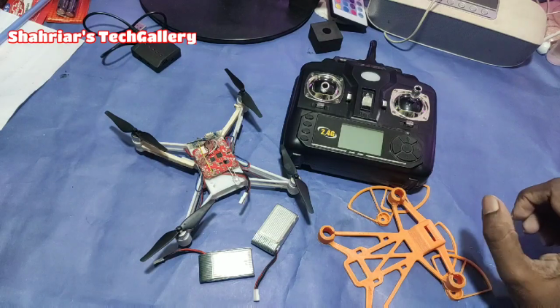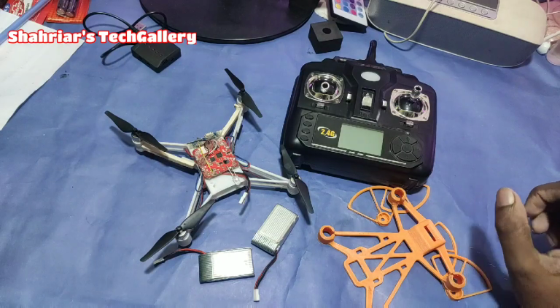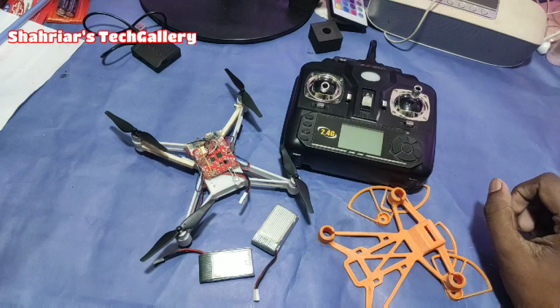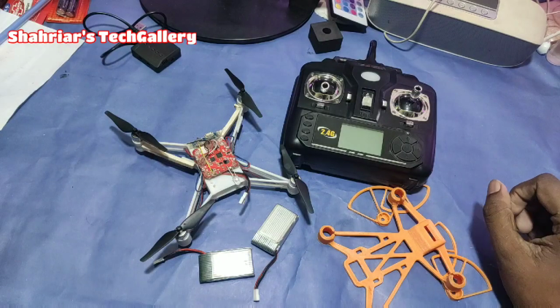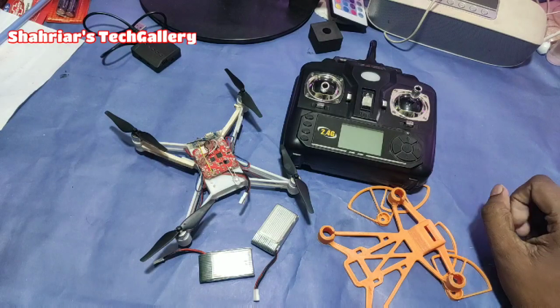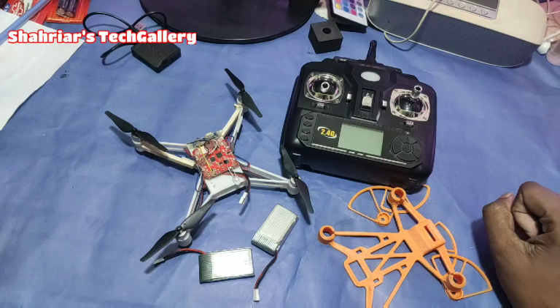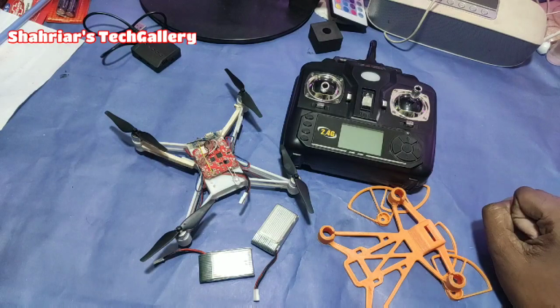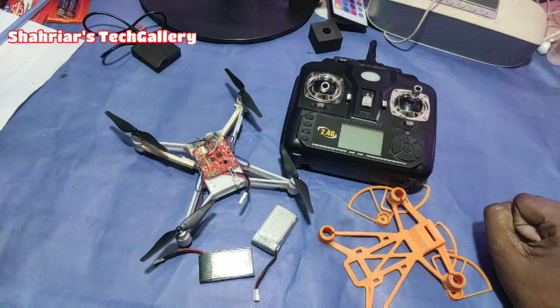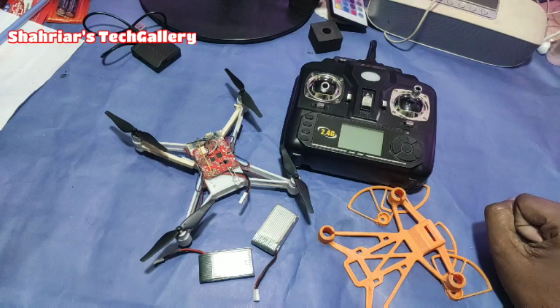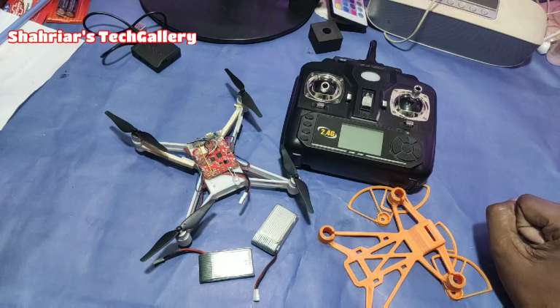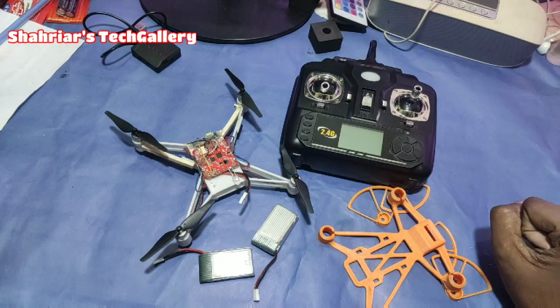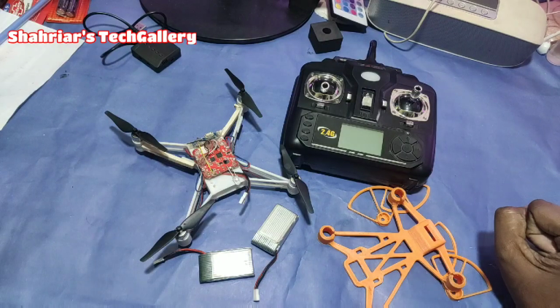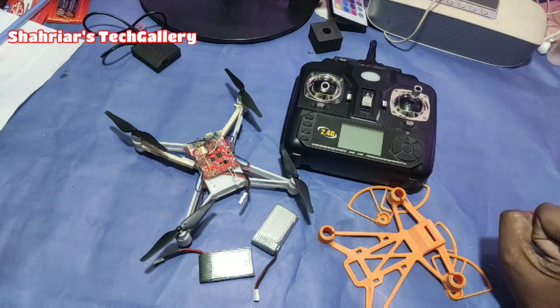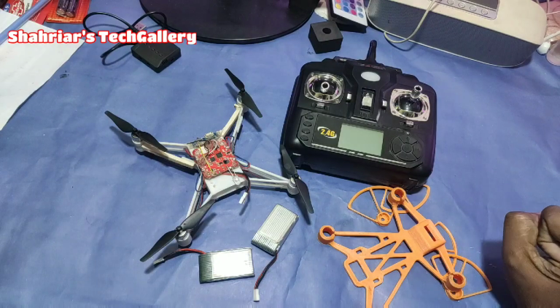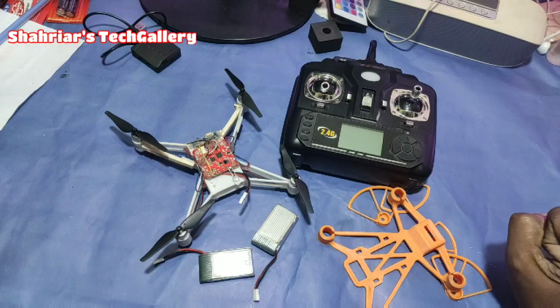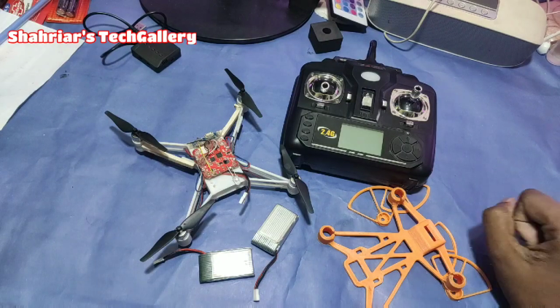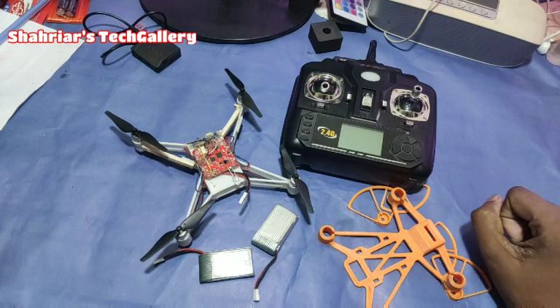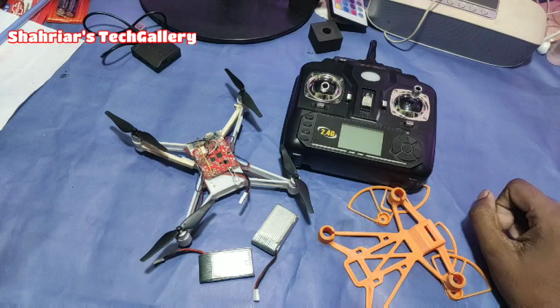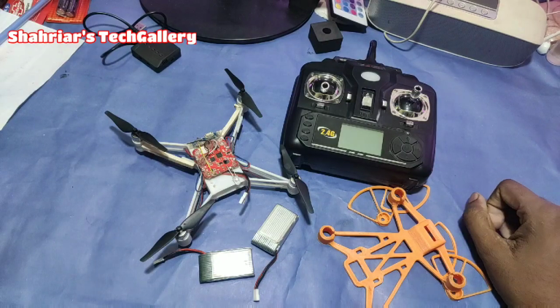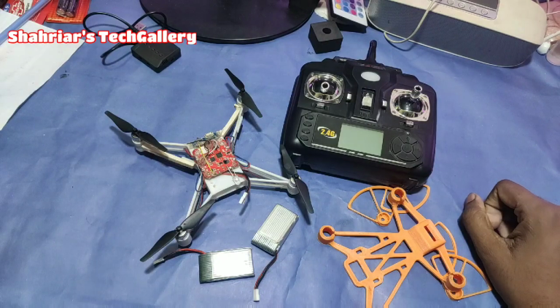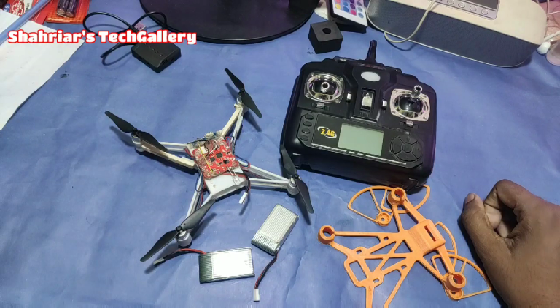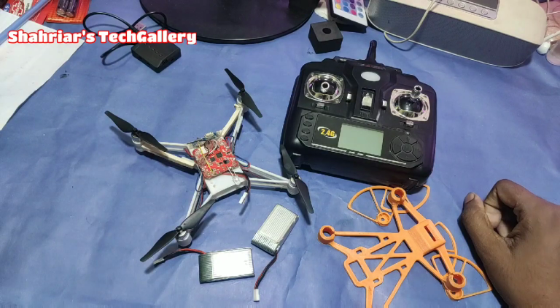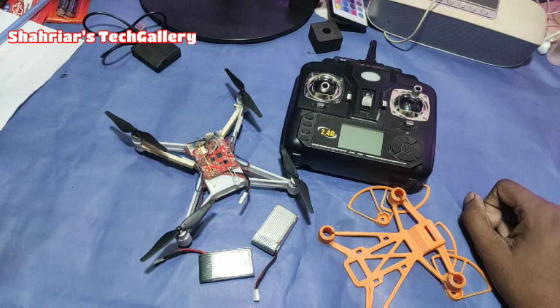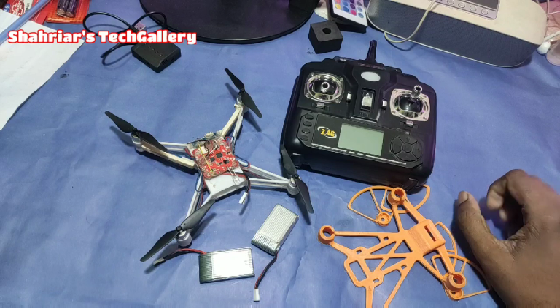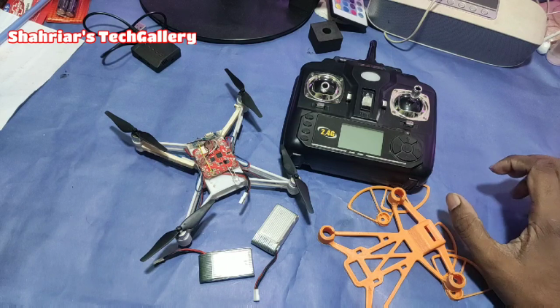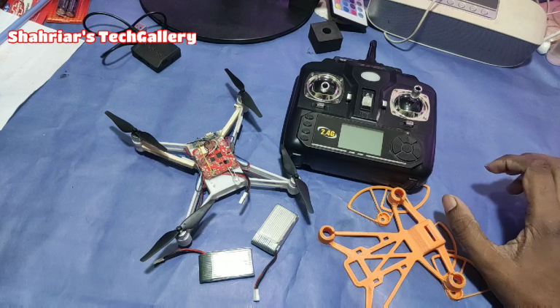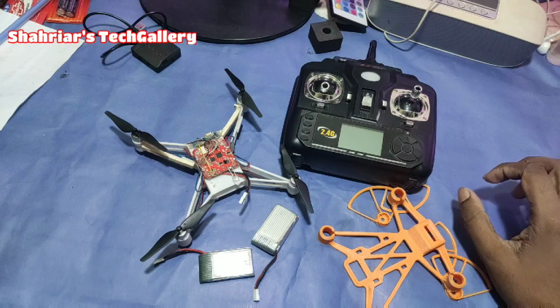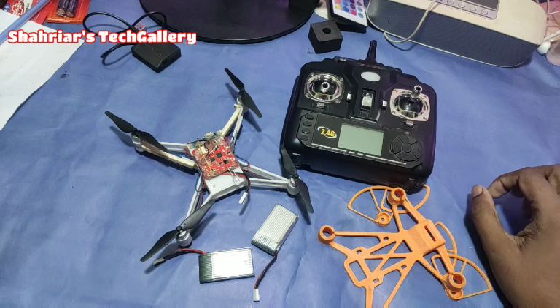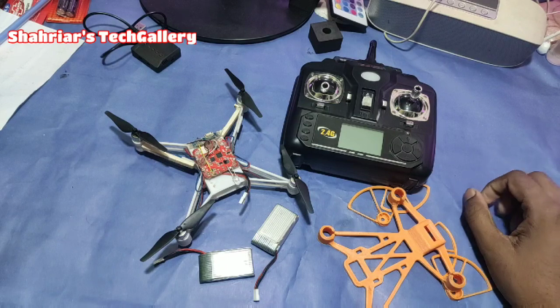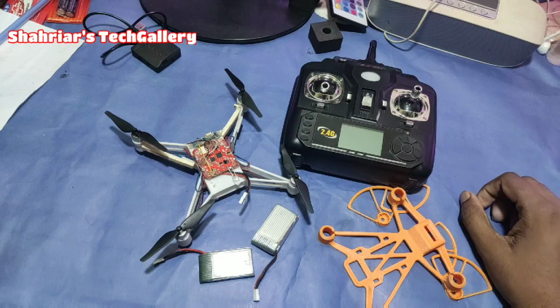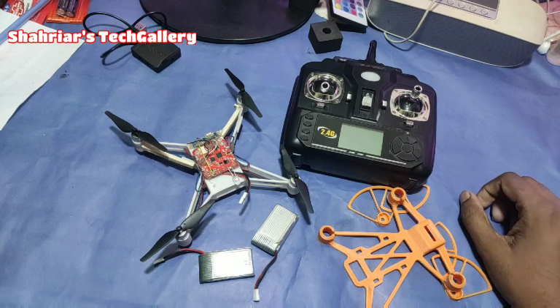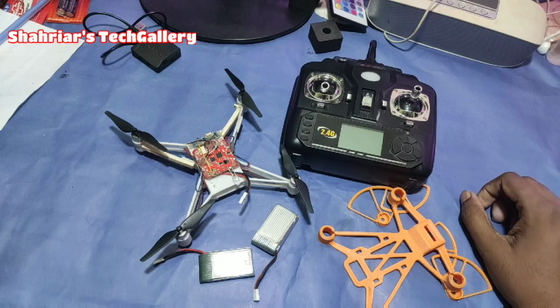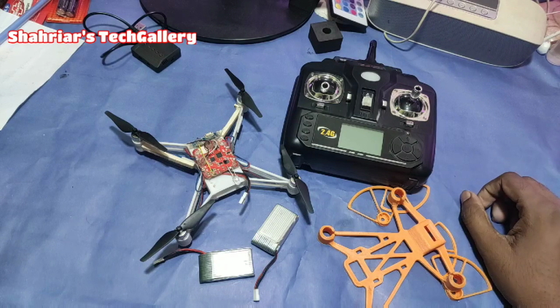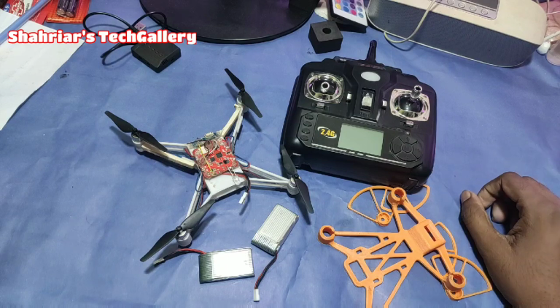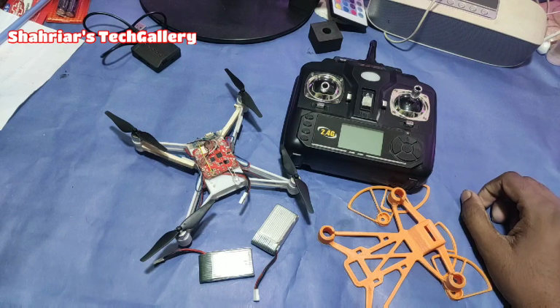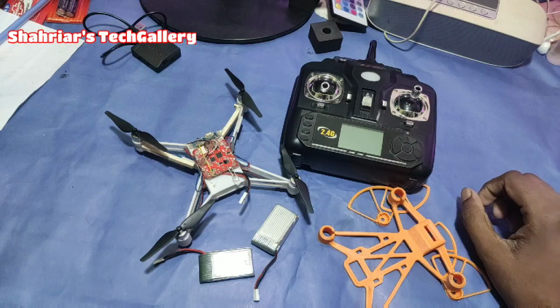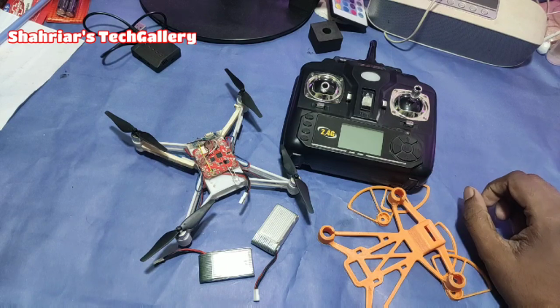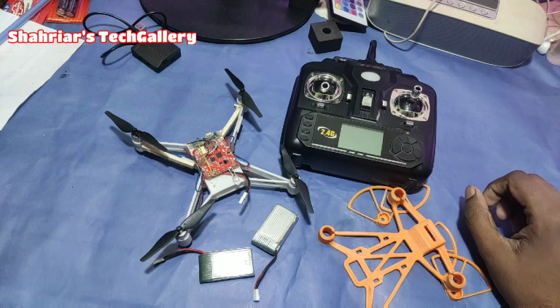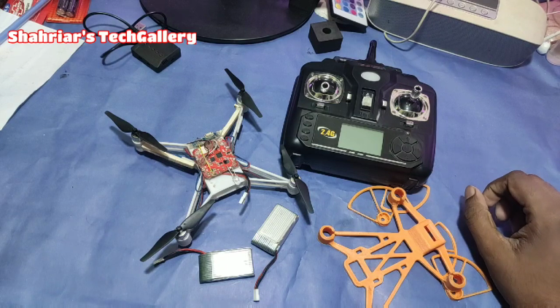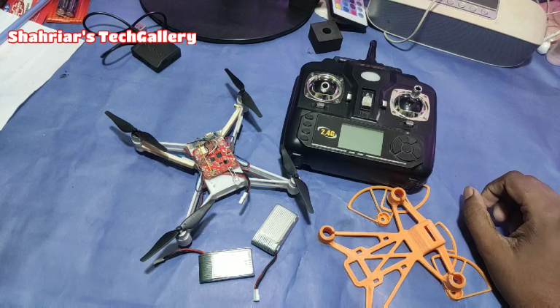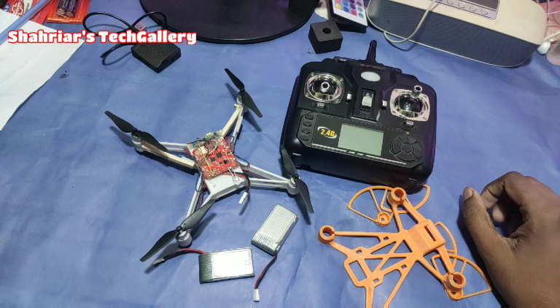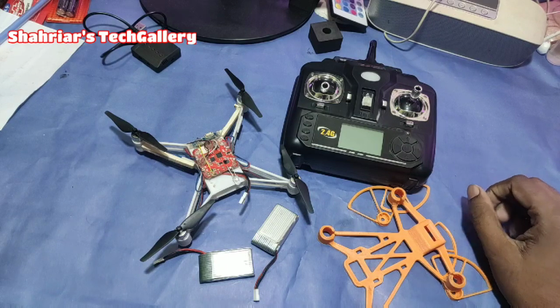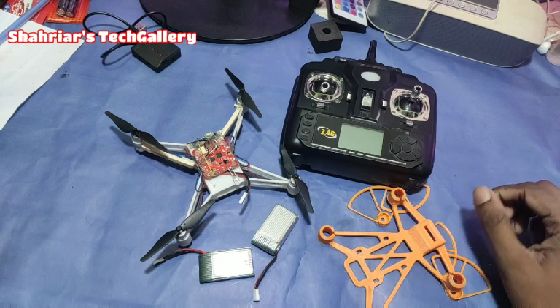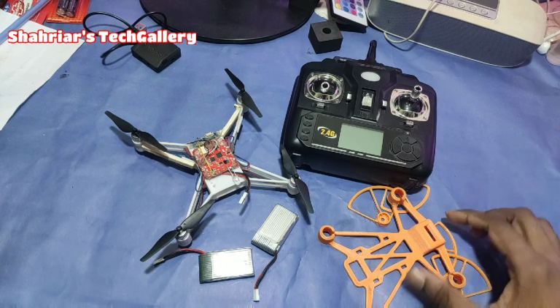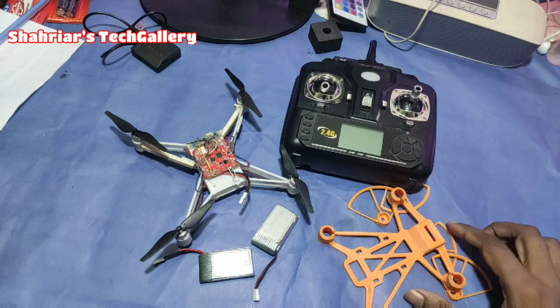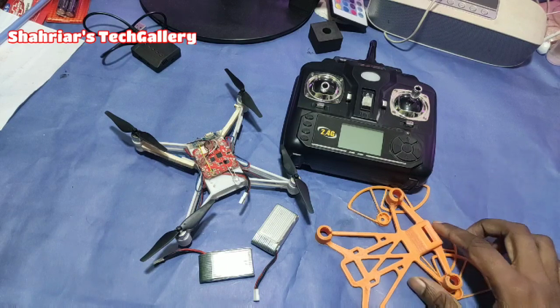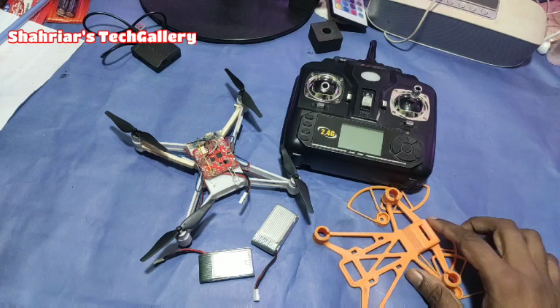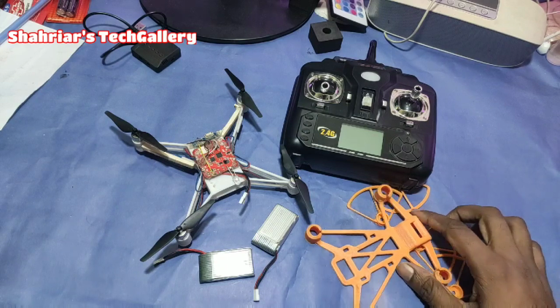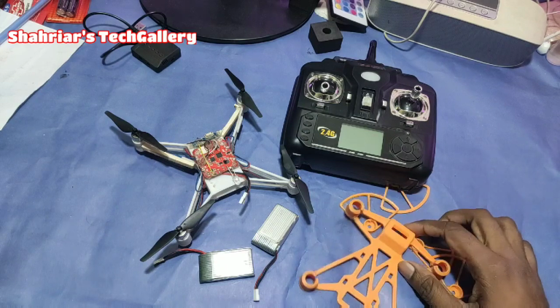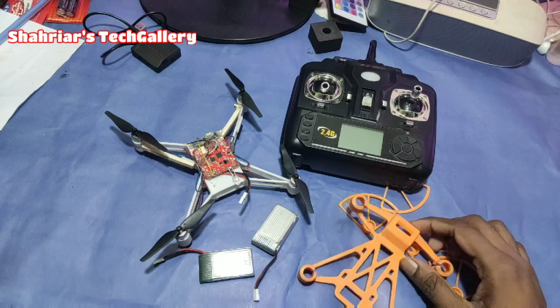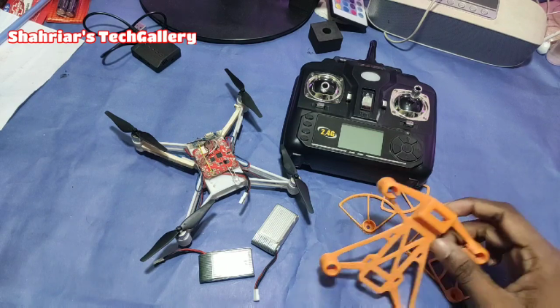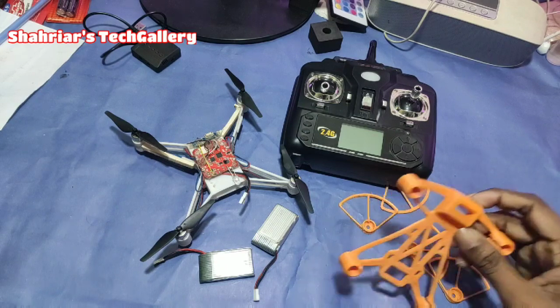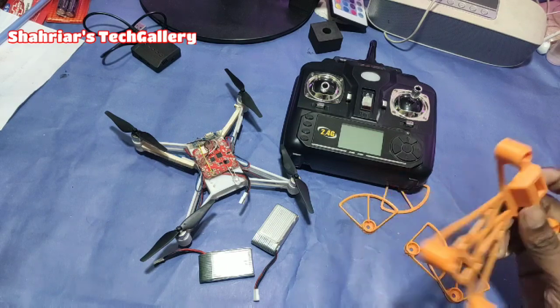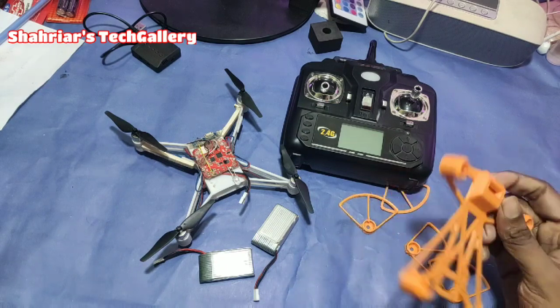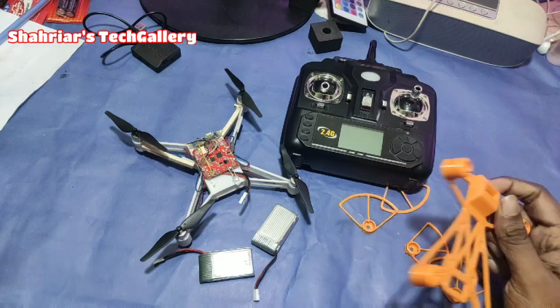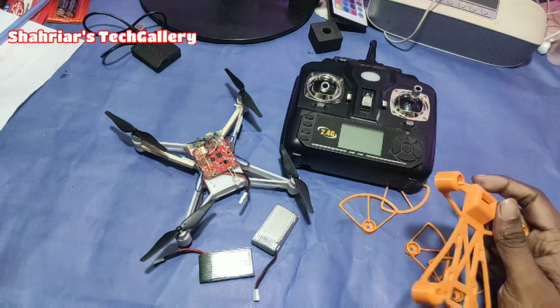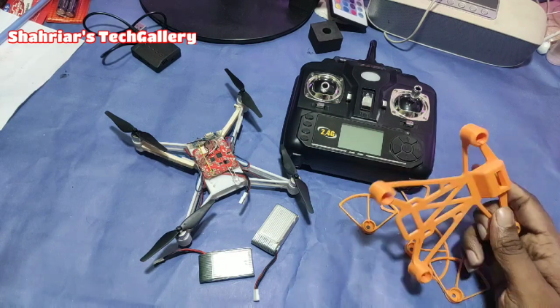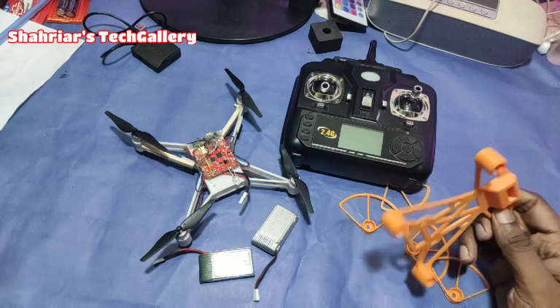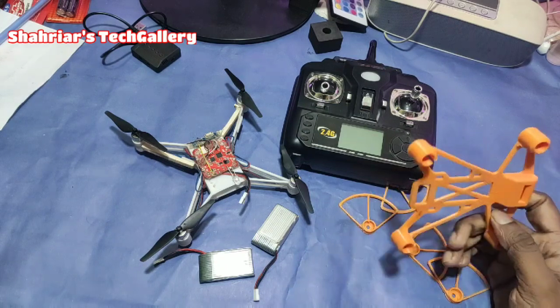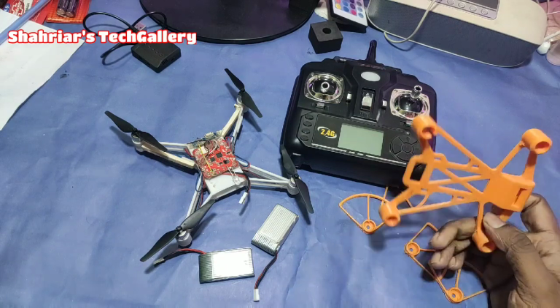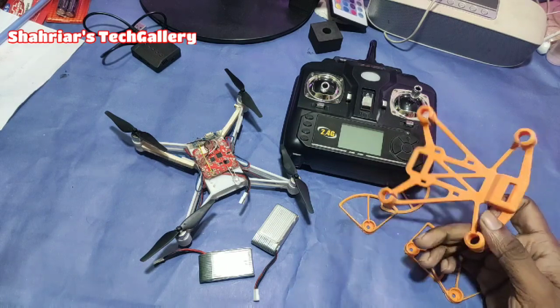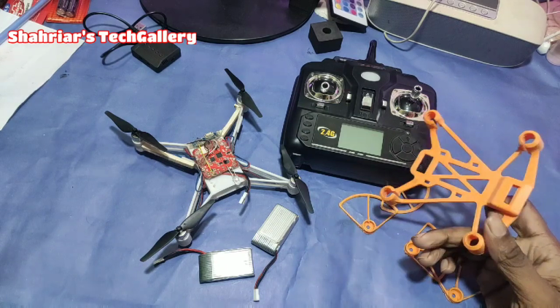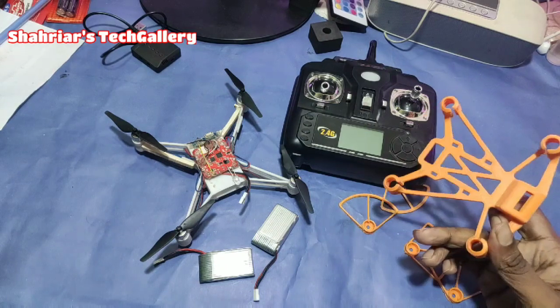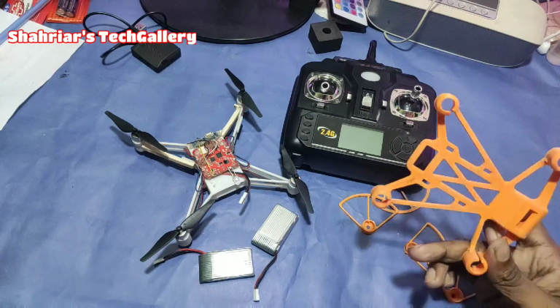Hello guys, what are you doing? Today I'm going to show you a little bit of a drone.